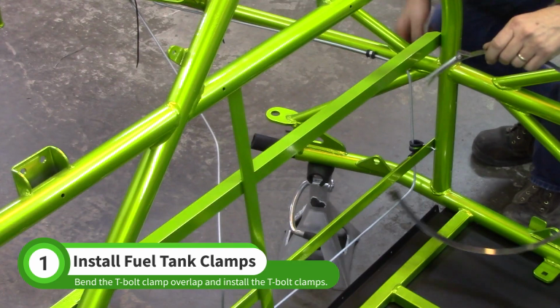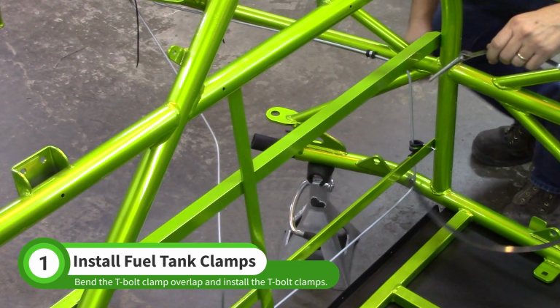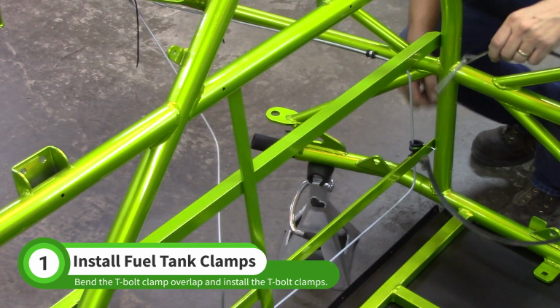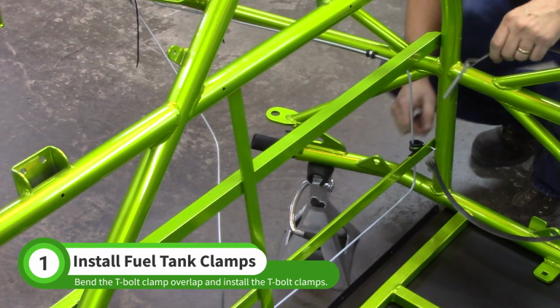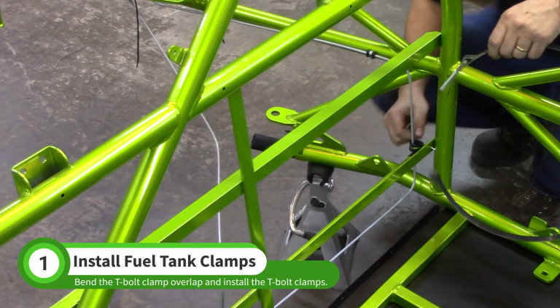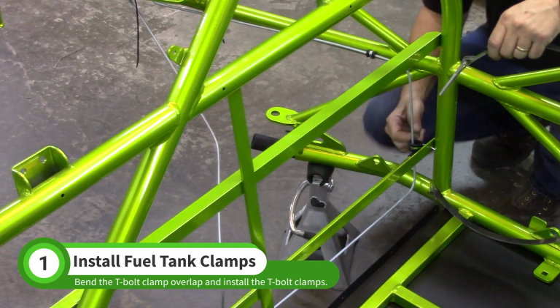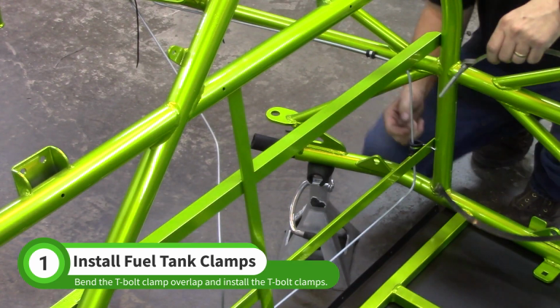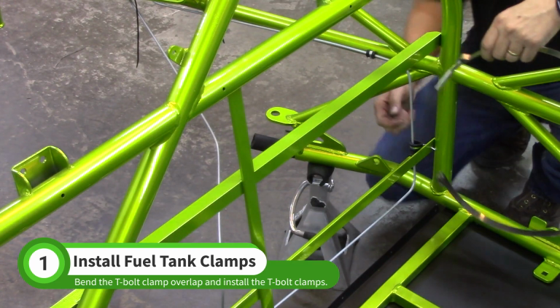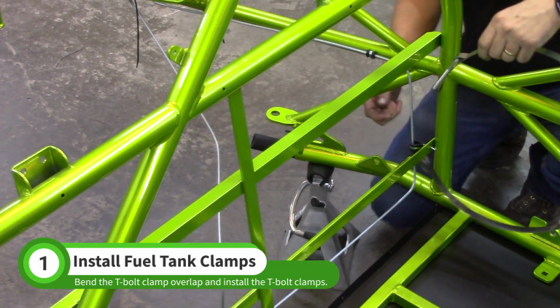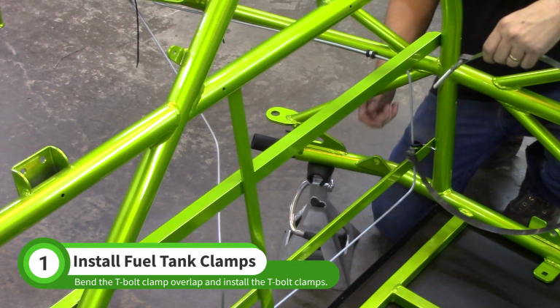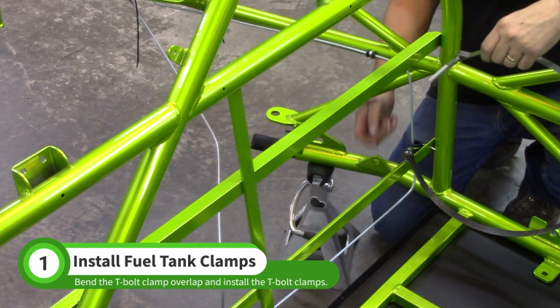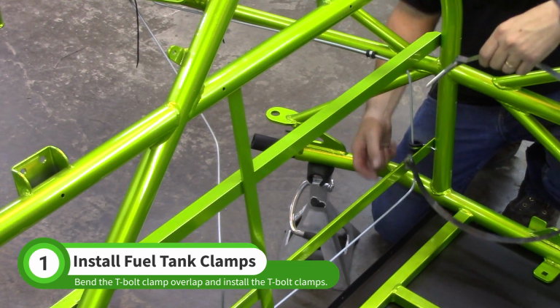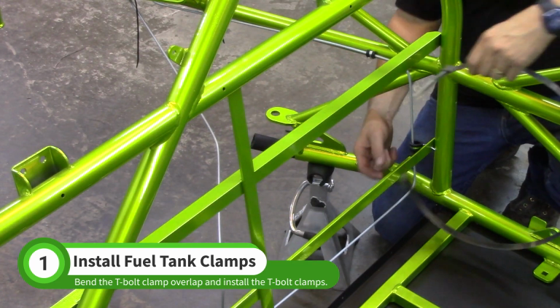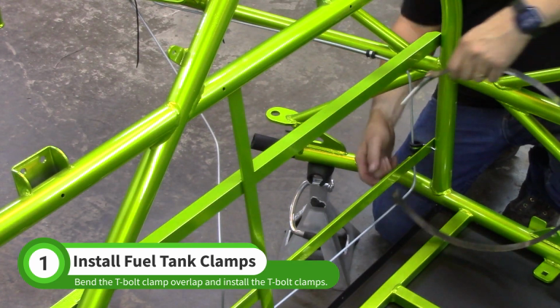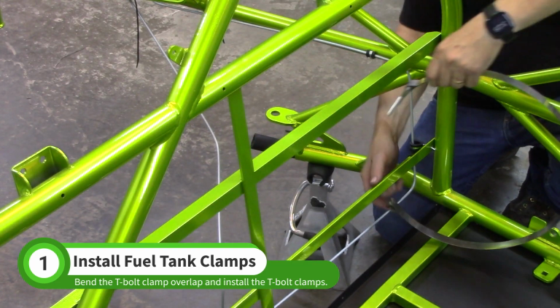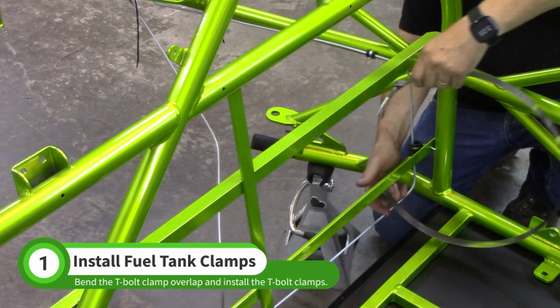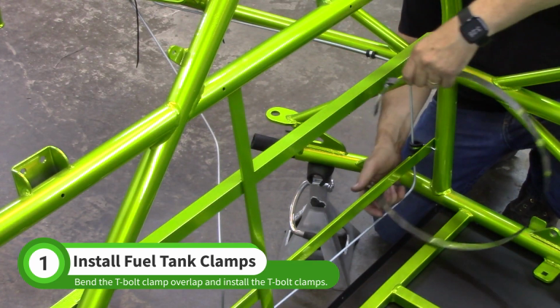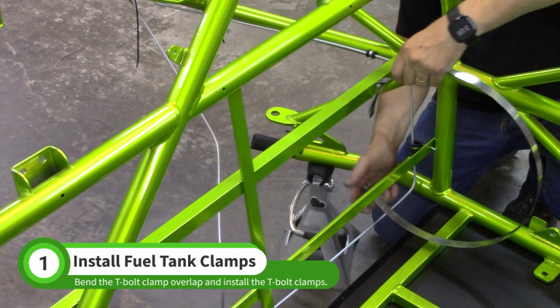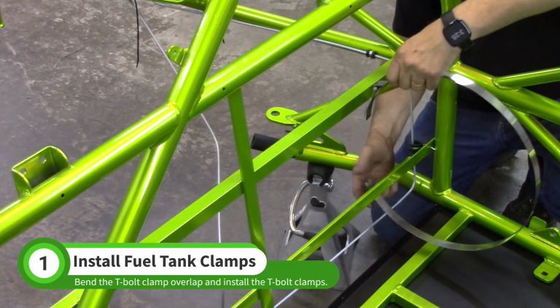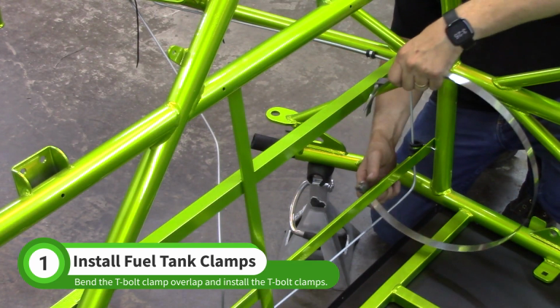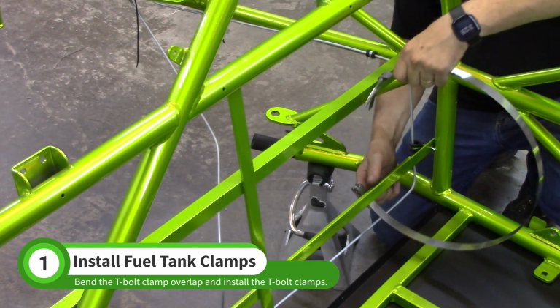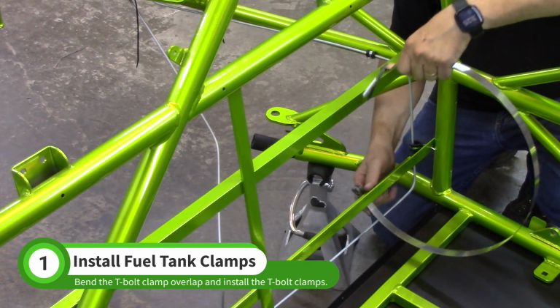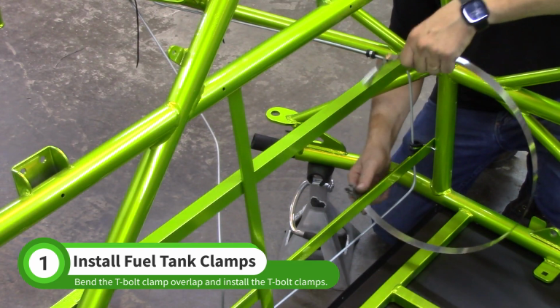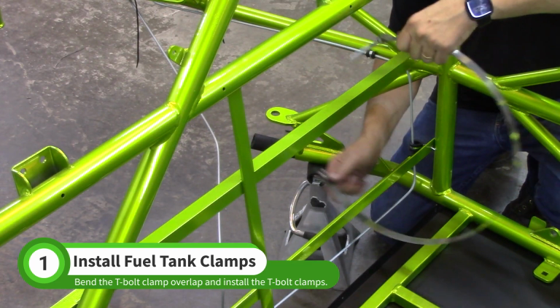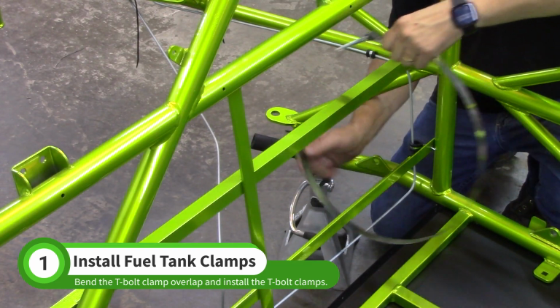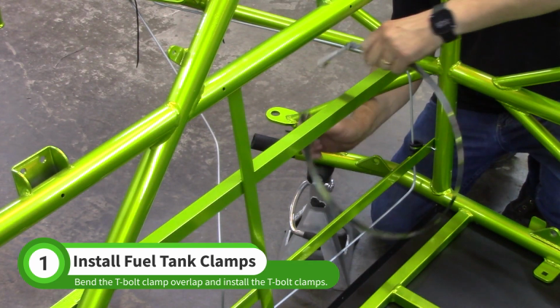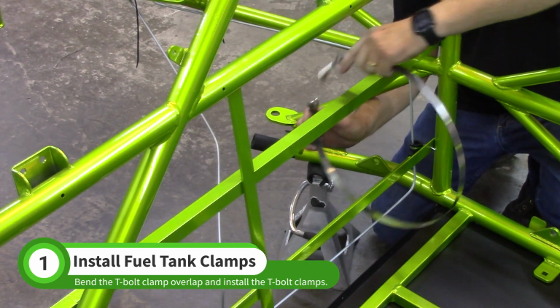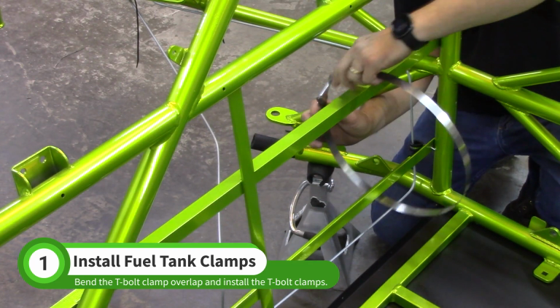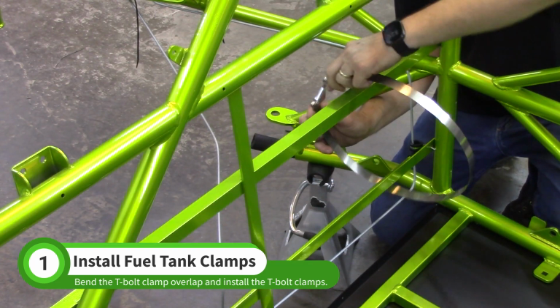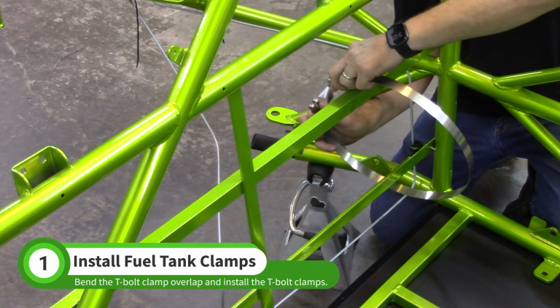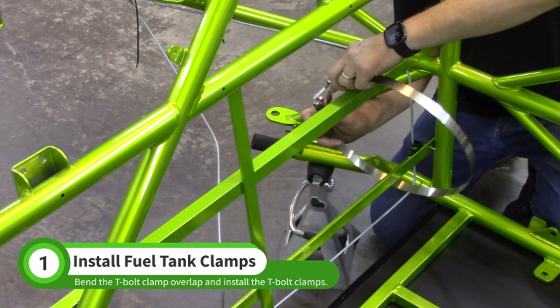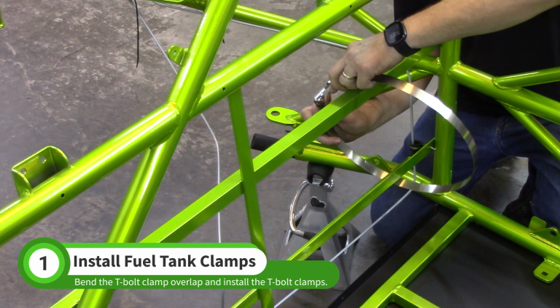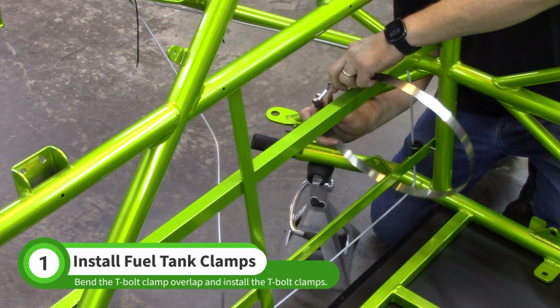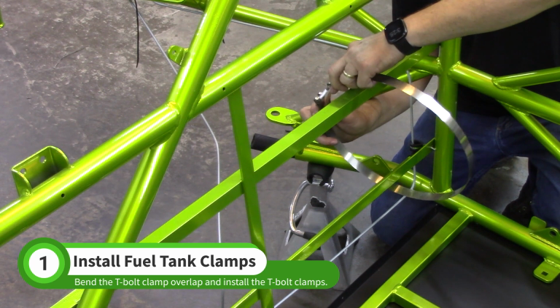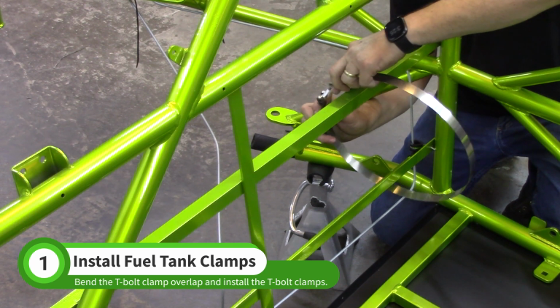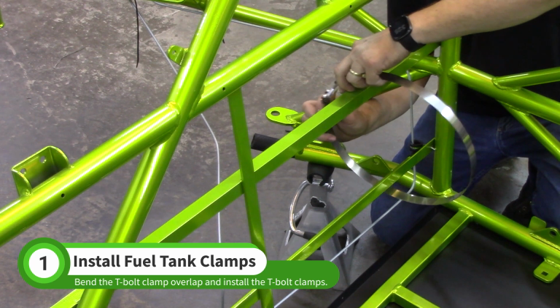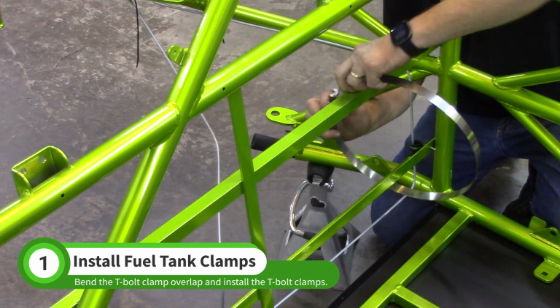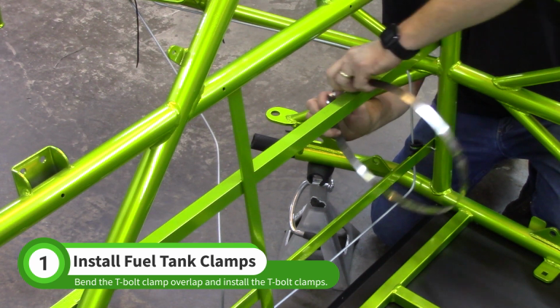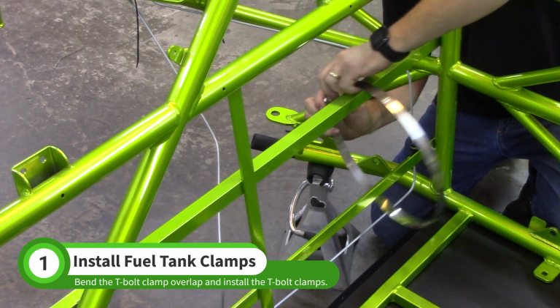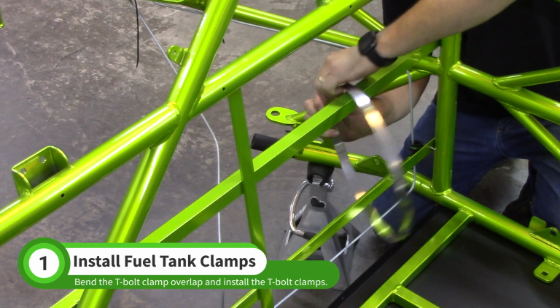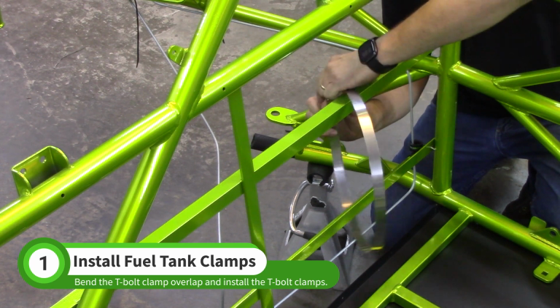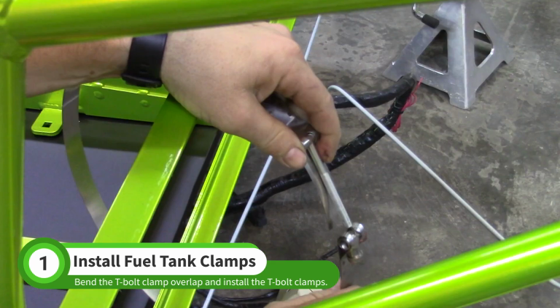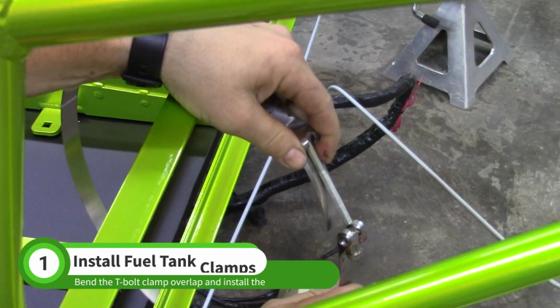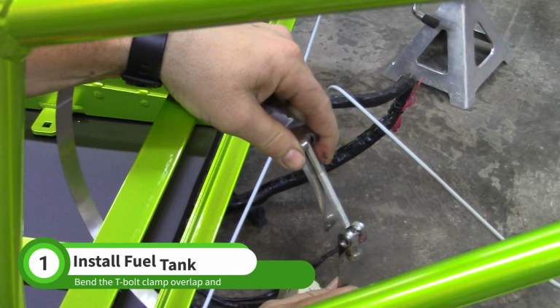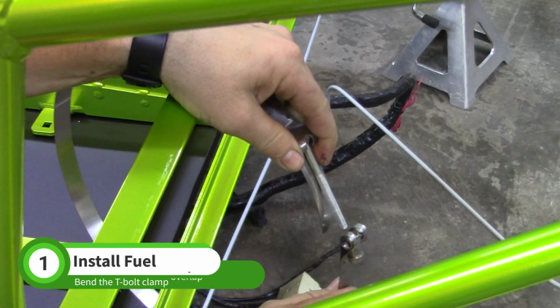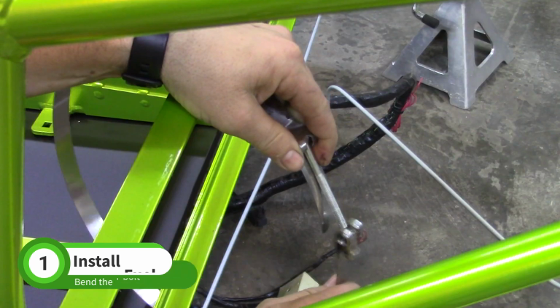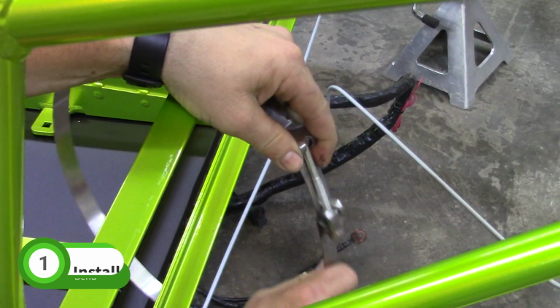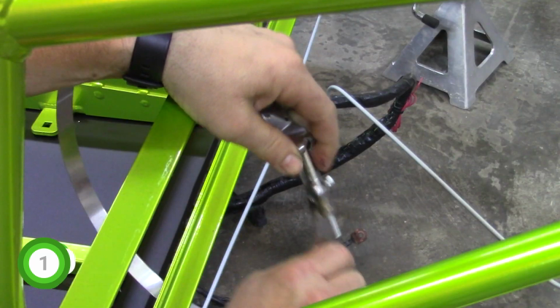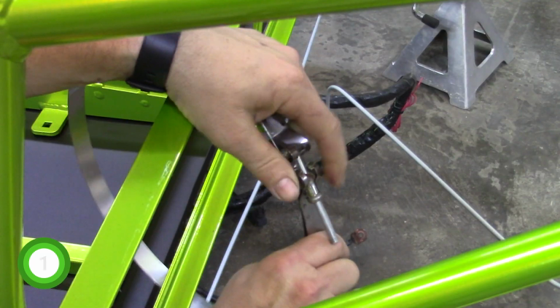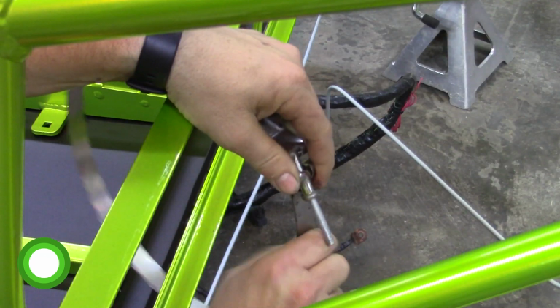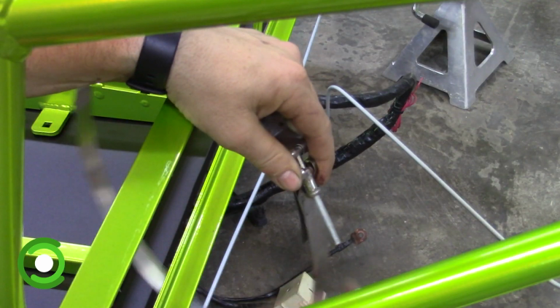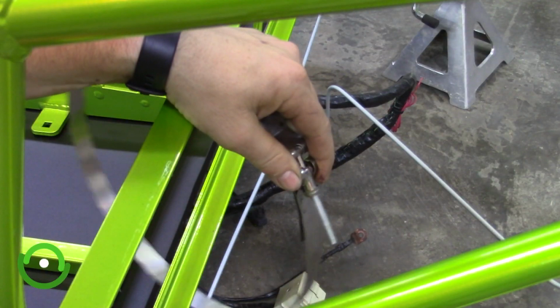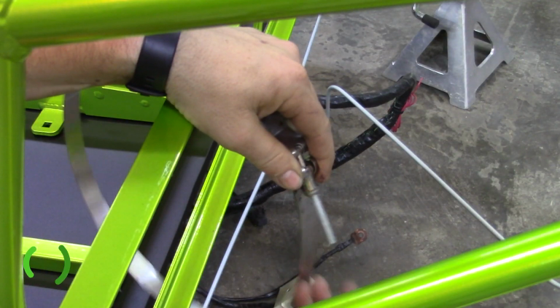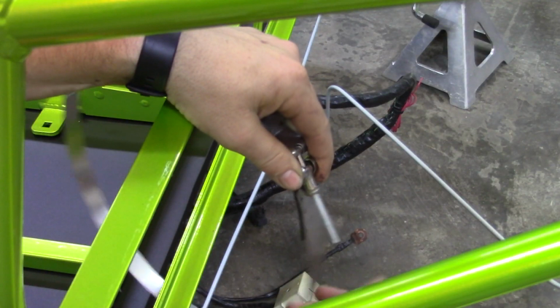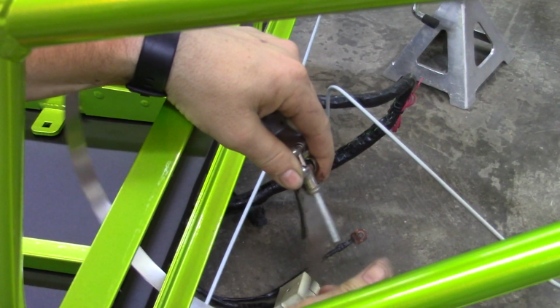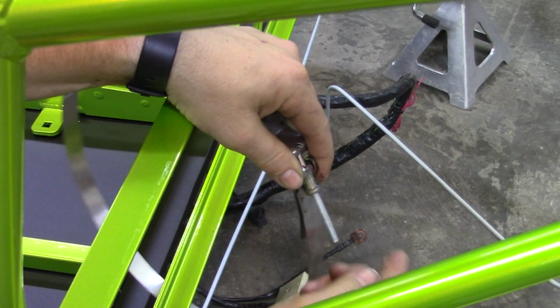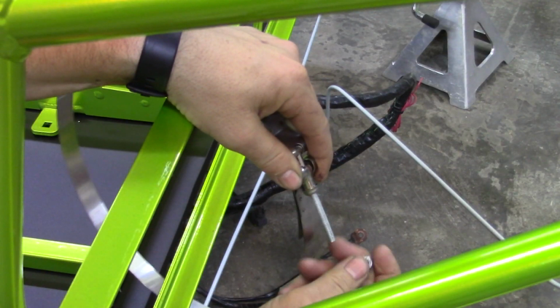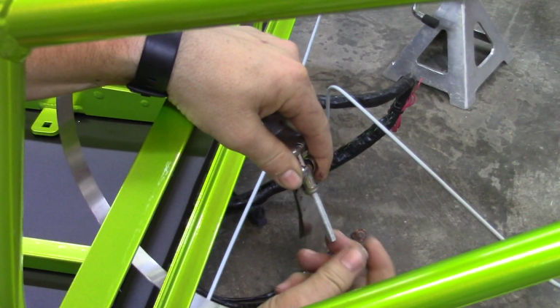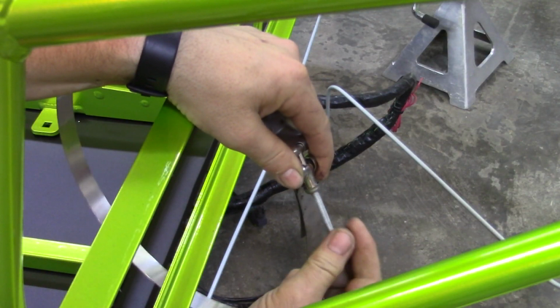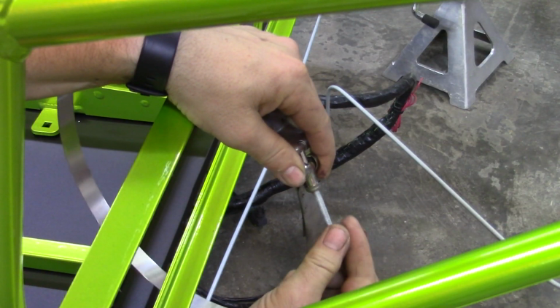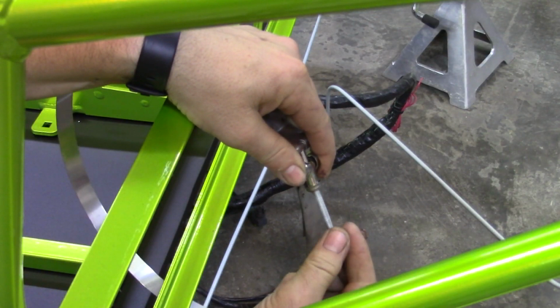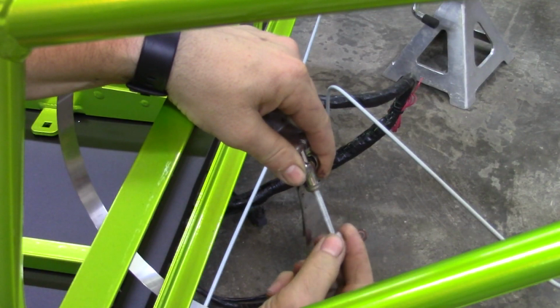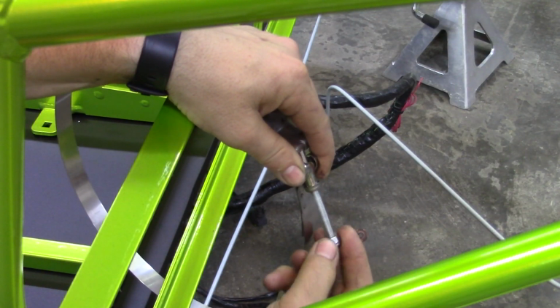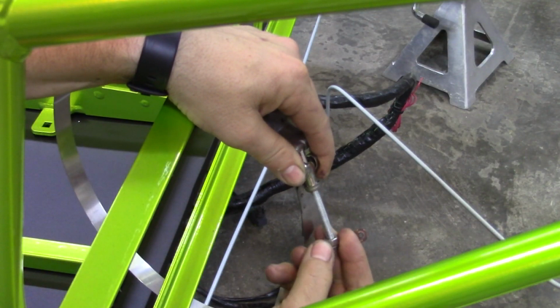Grab the longer of the two clamps and install it on the driver's side of the chassis. Loop it around the two fuel tank mount rails and install the nut. The stud should be pointing down as shown.